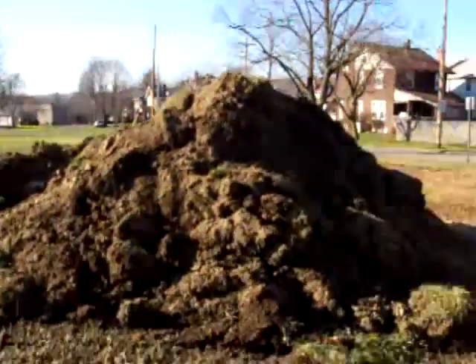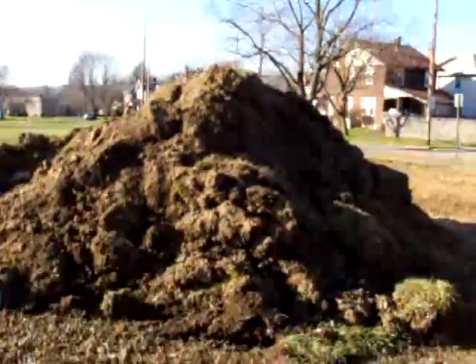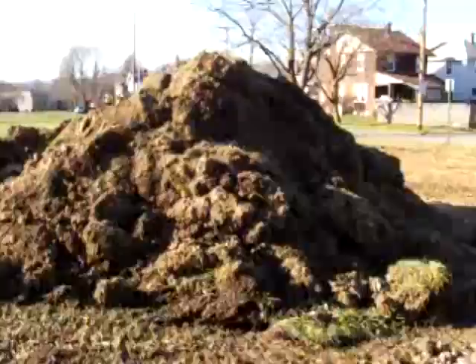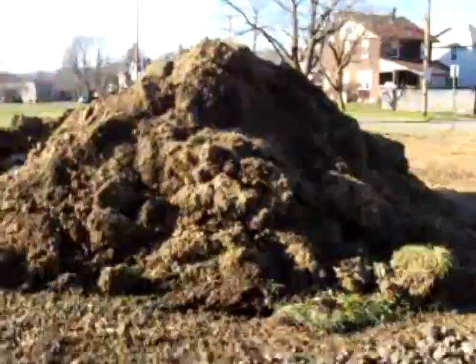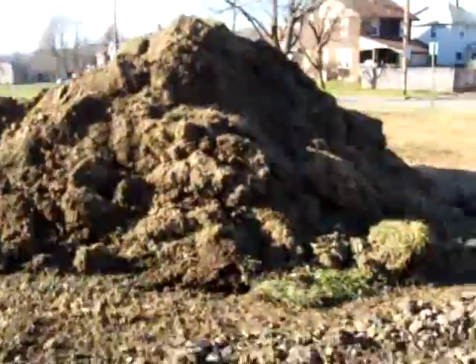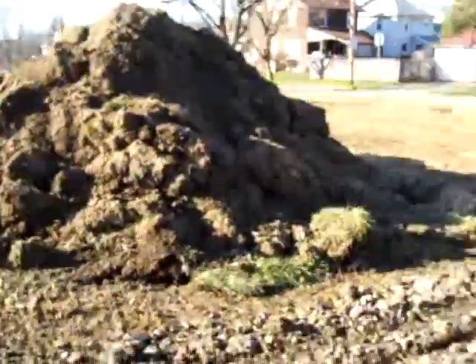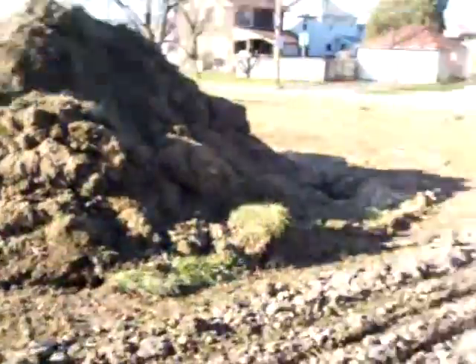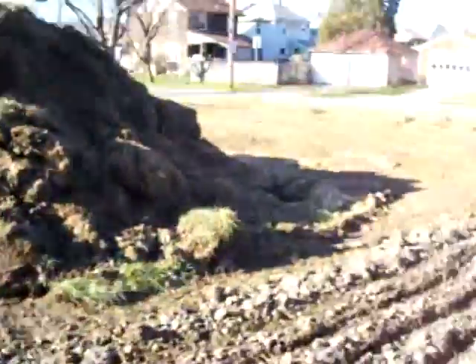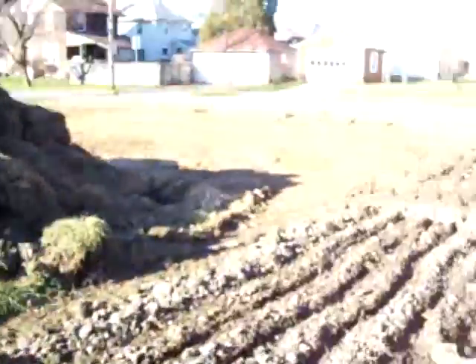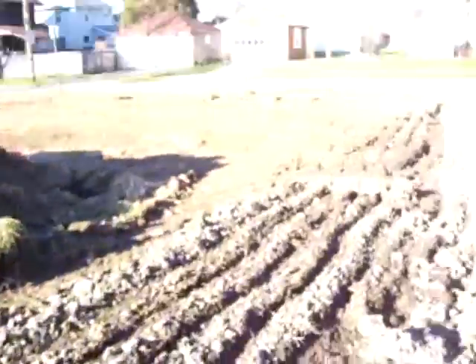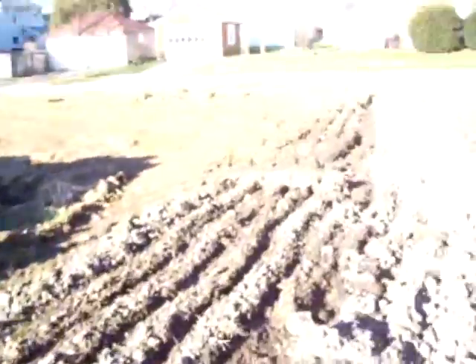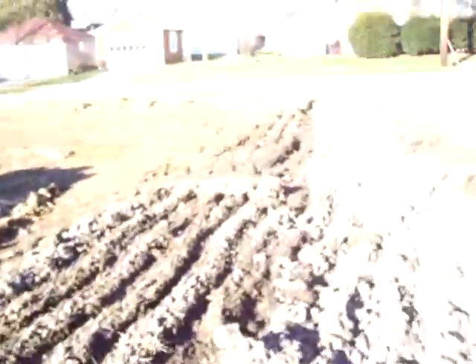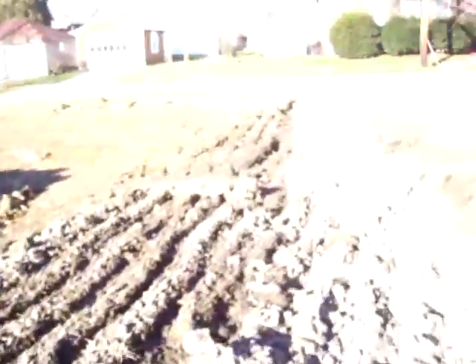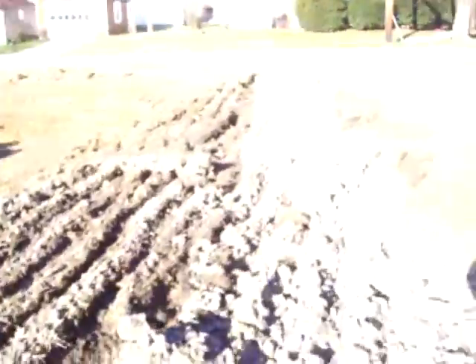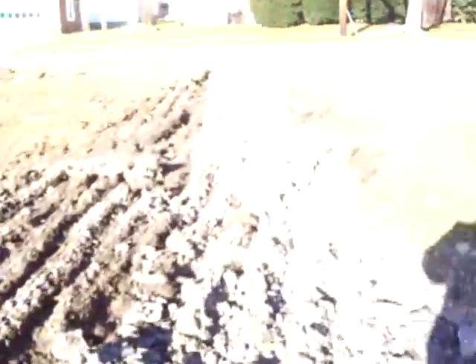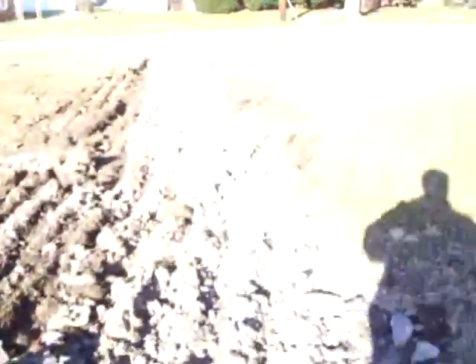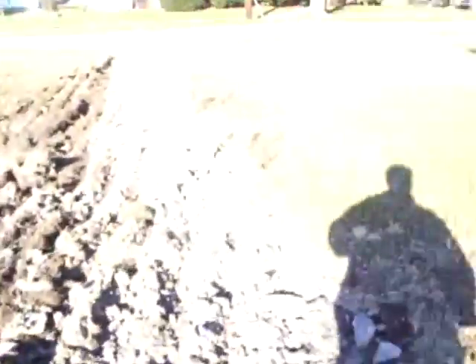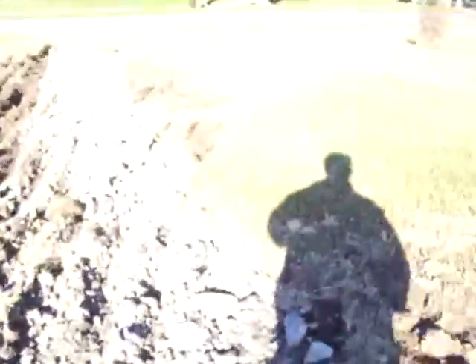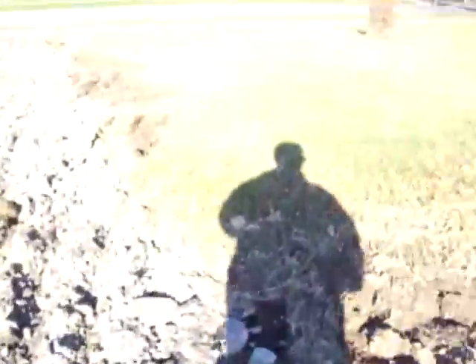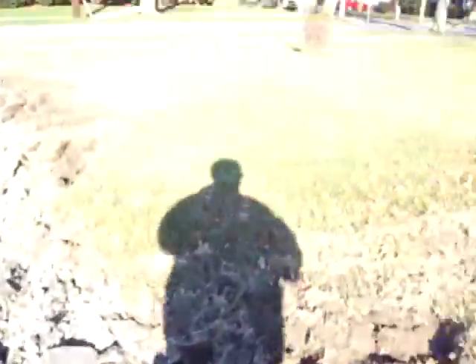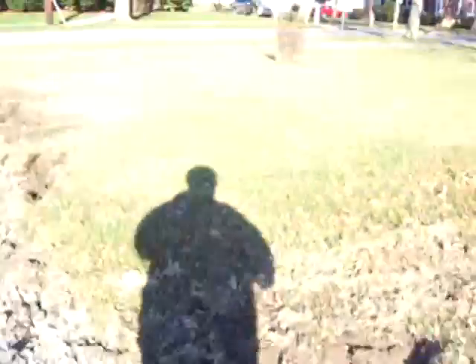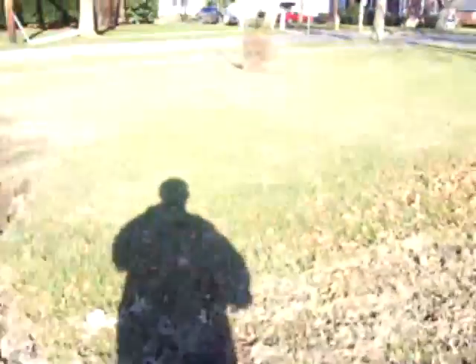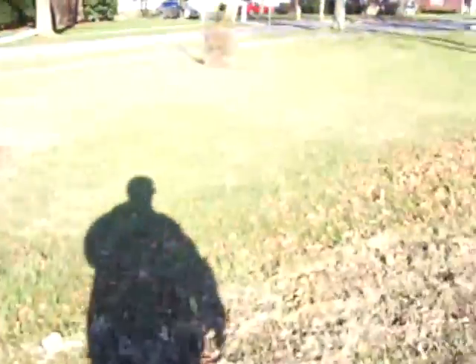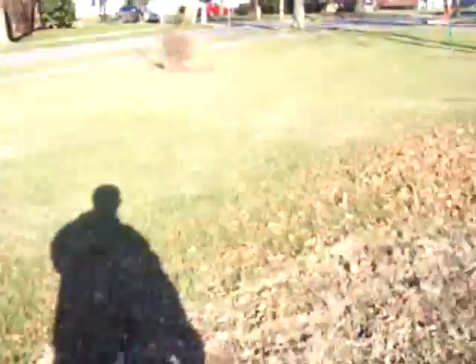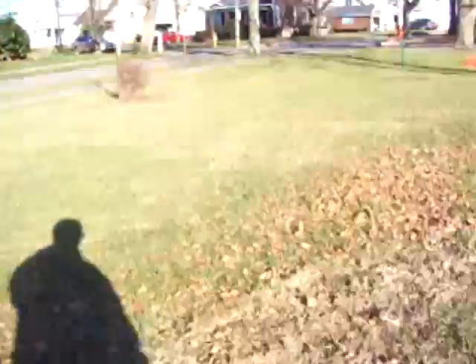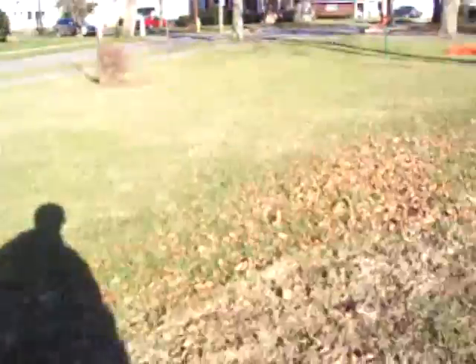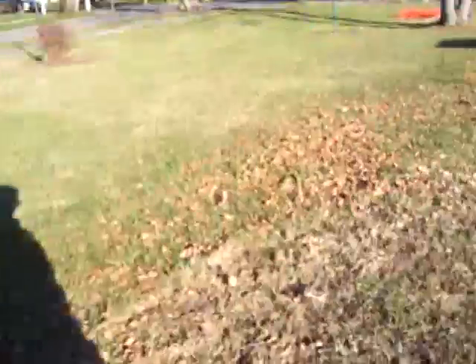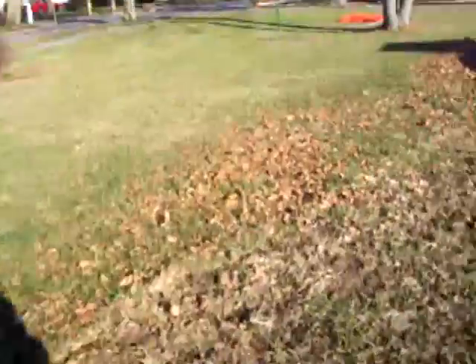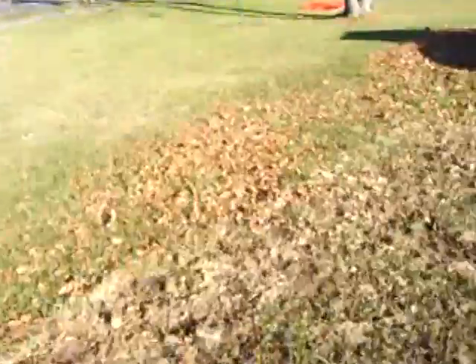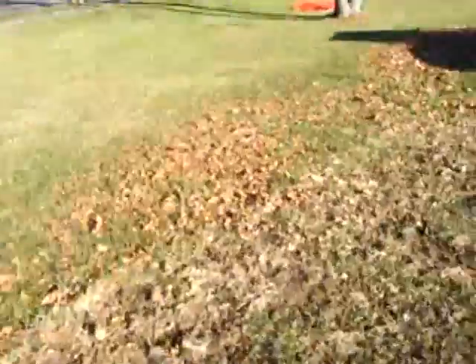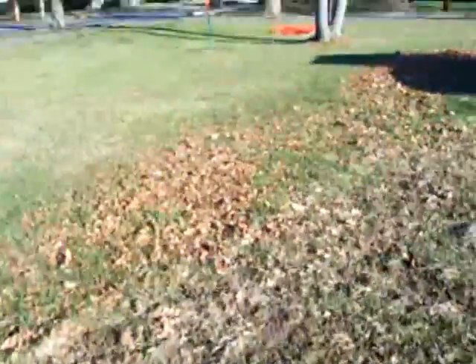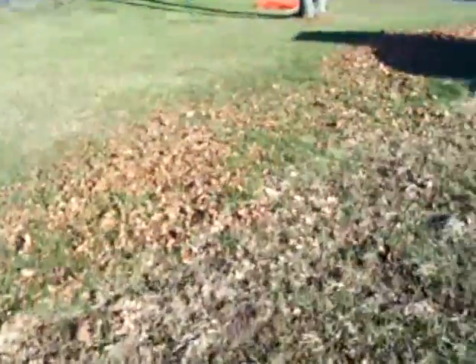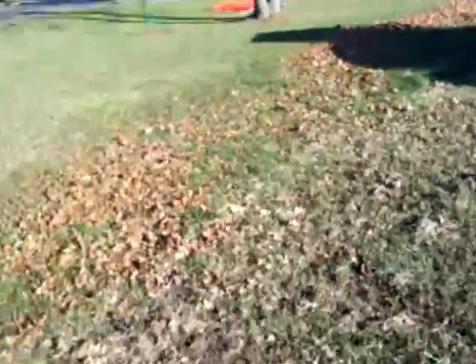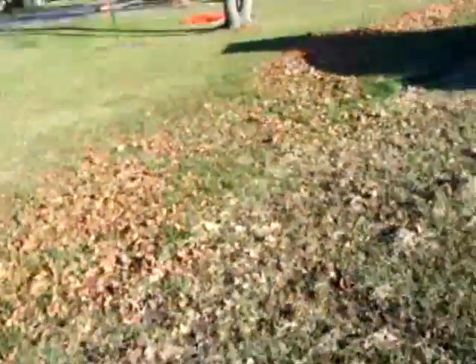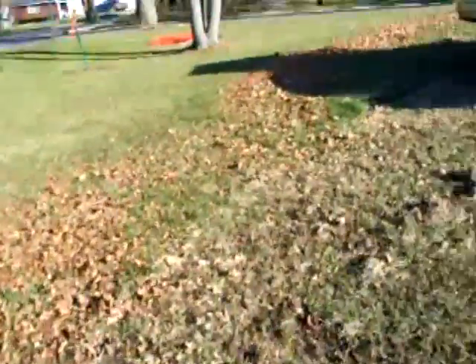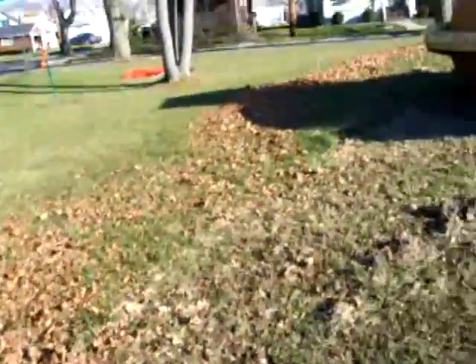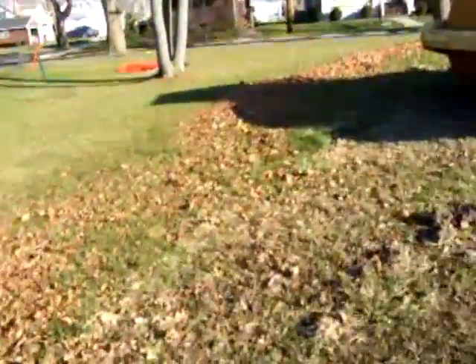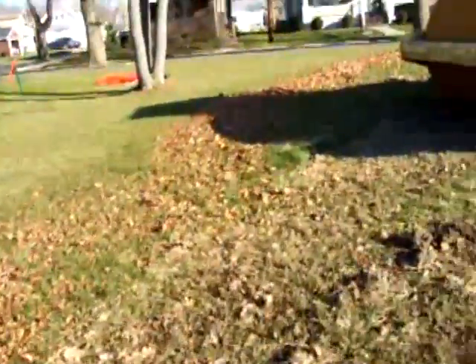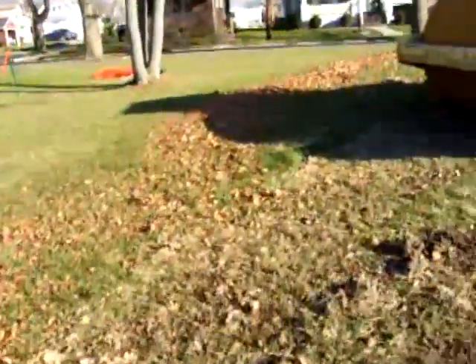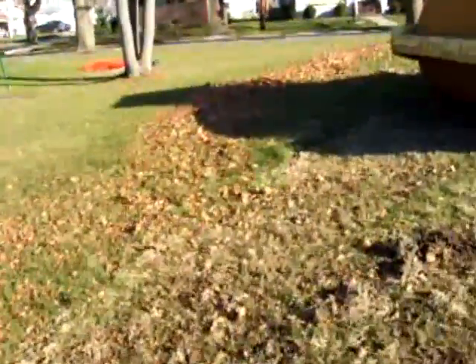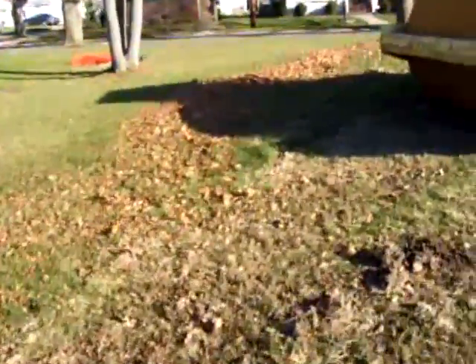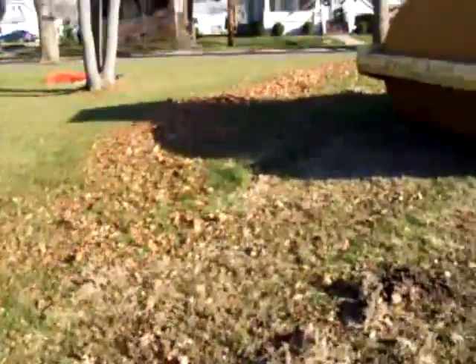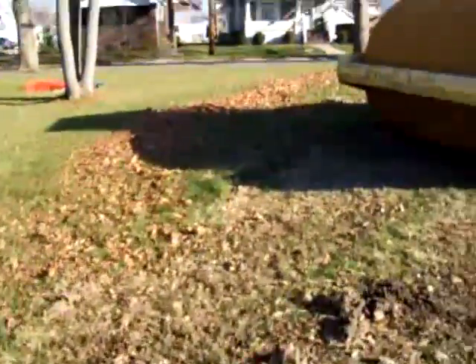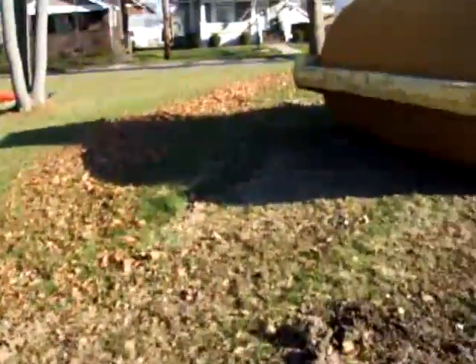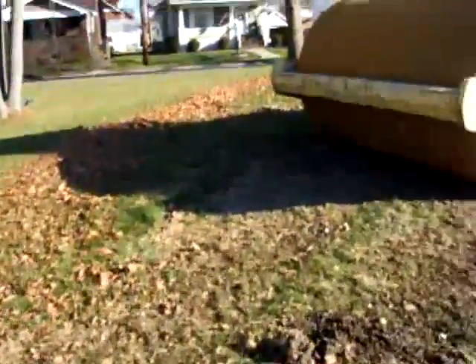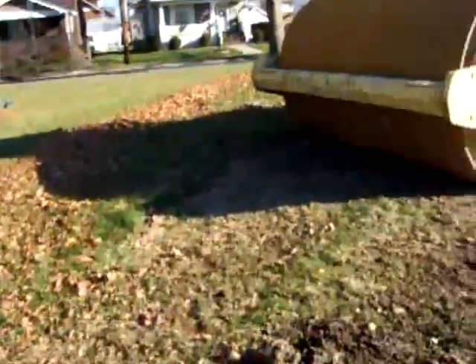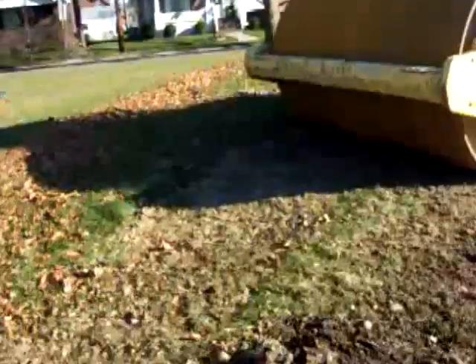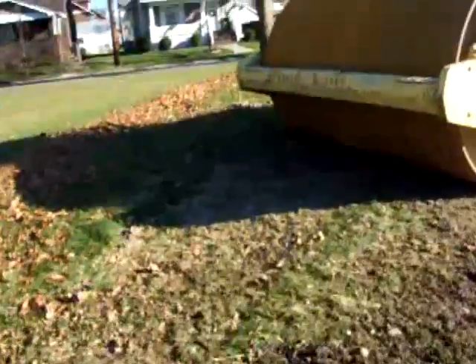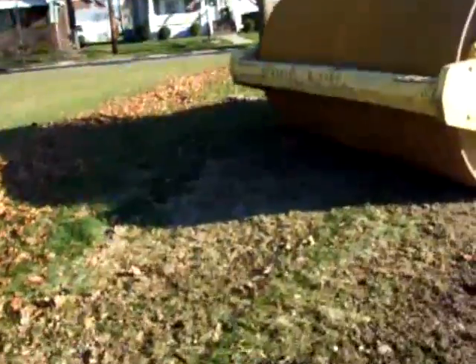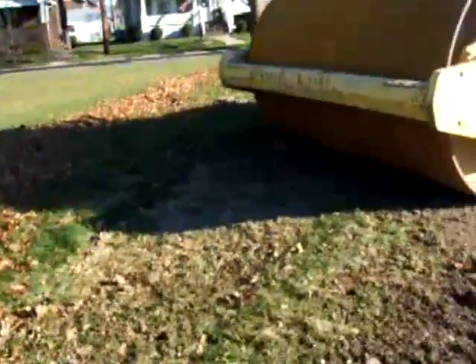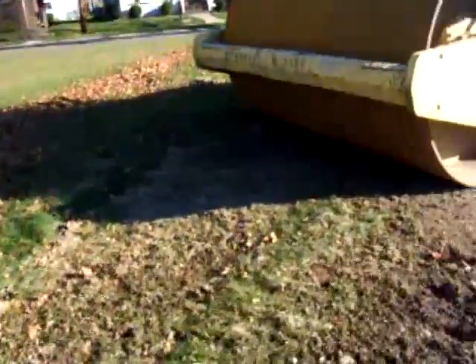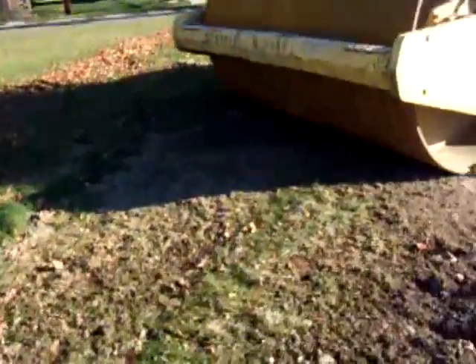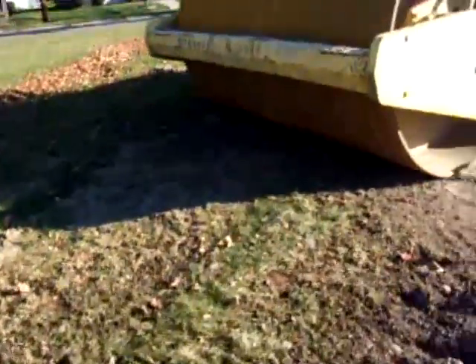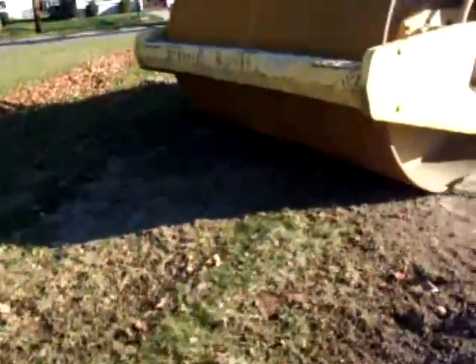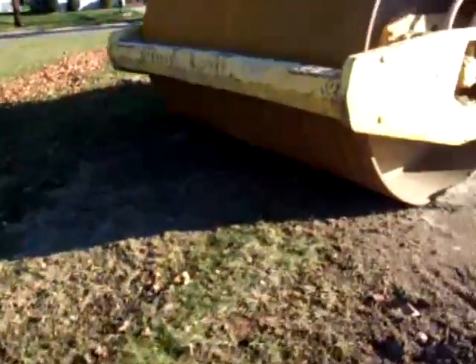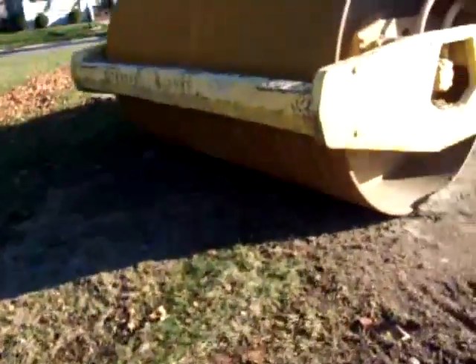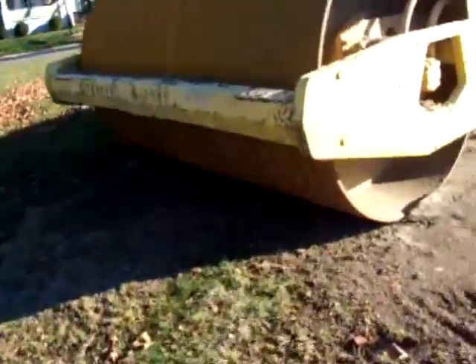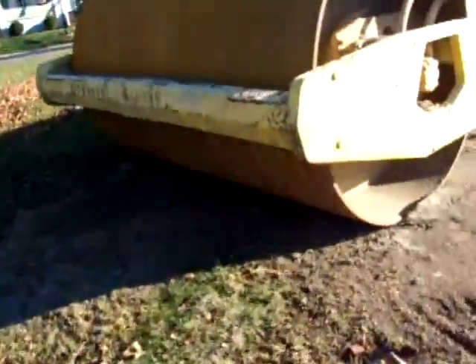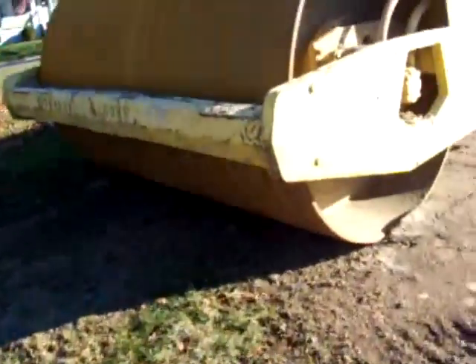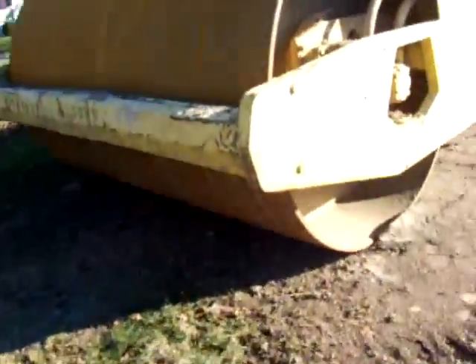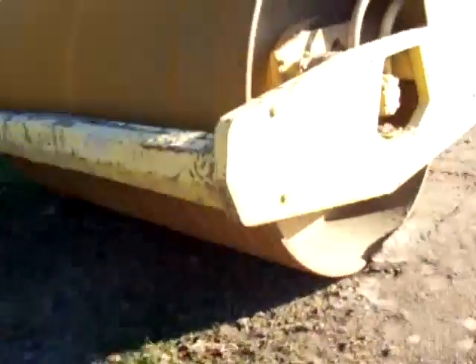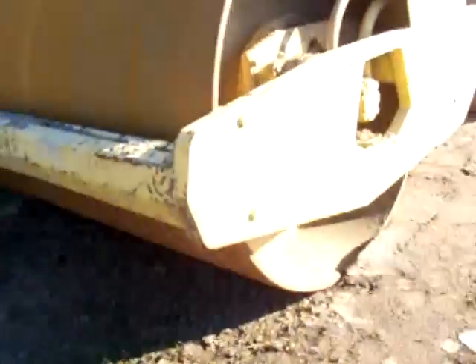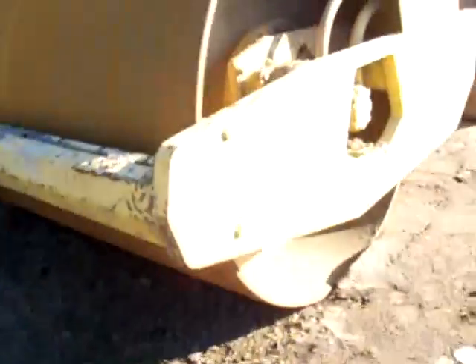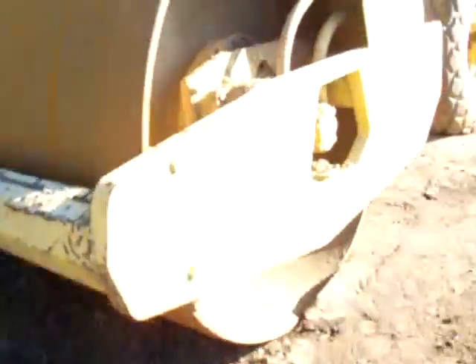I apologize for the light and stuff. I'm not going to complain about the sun.